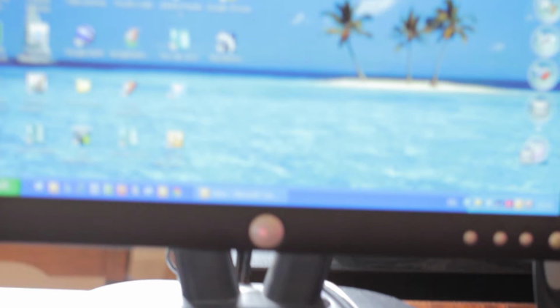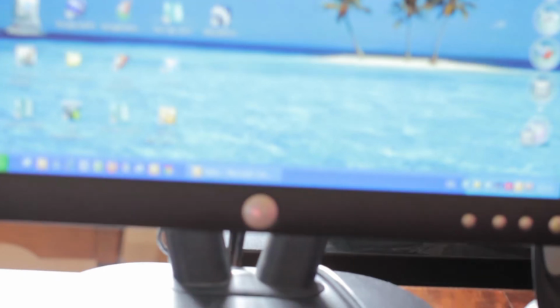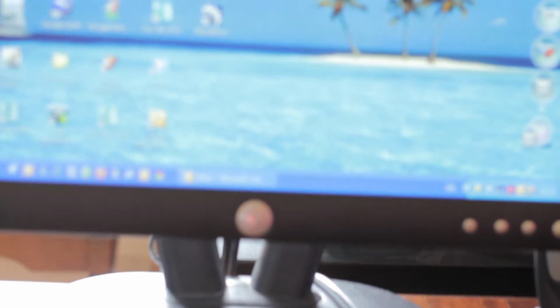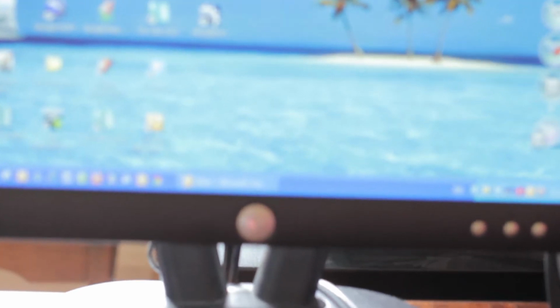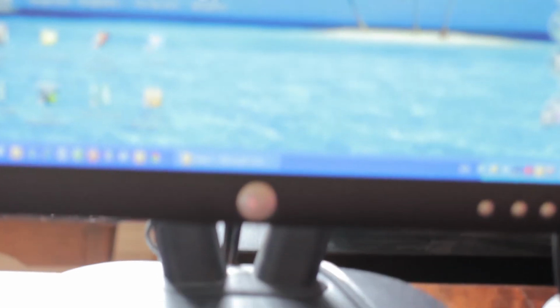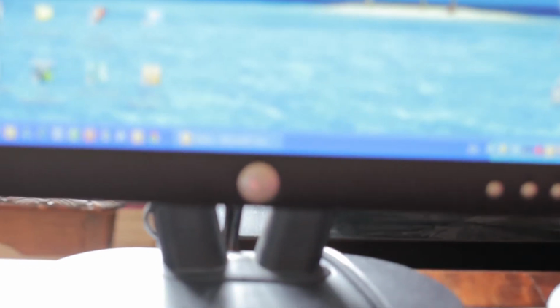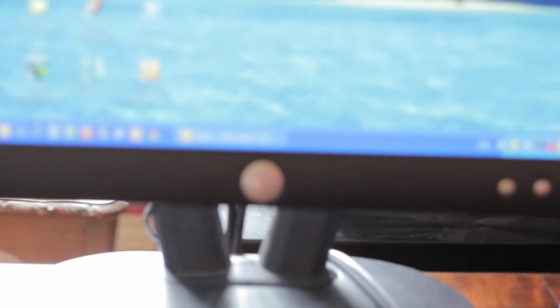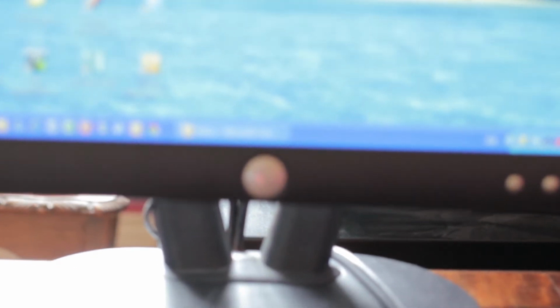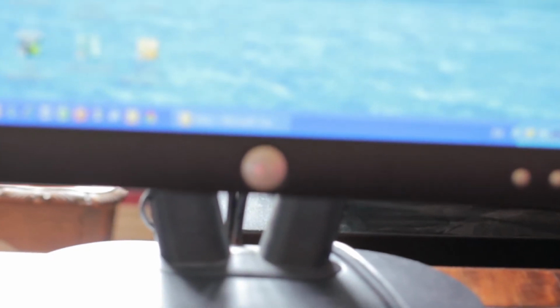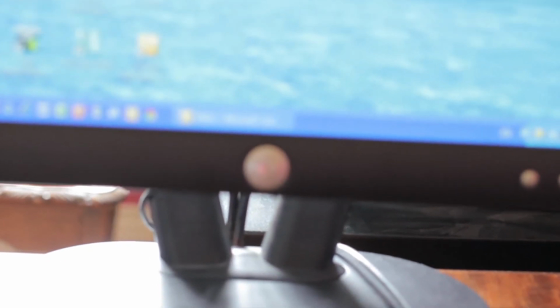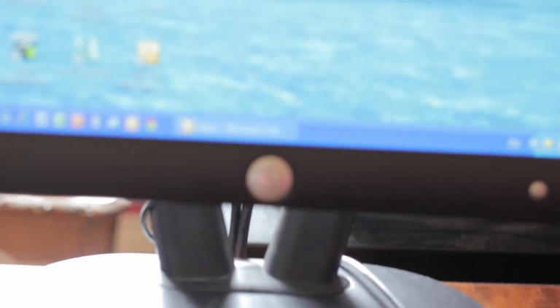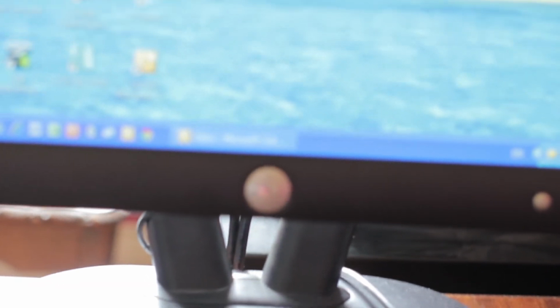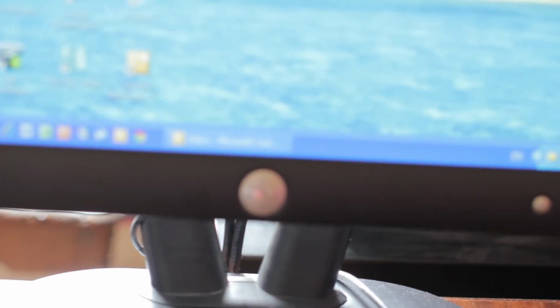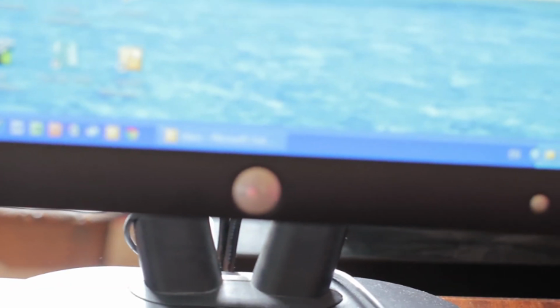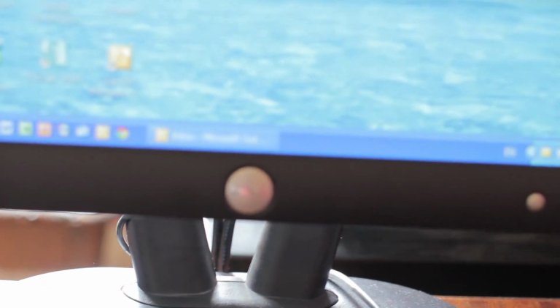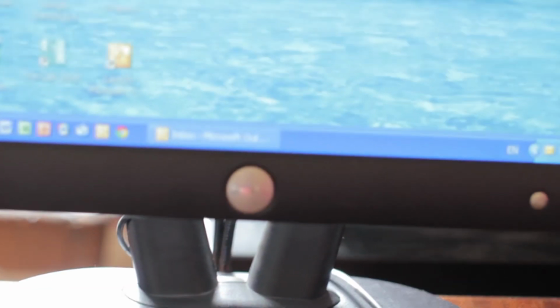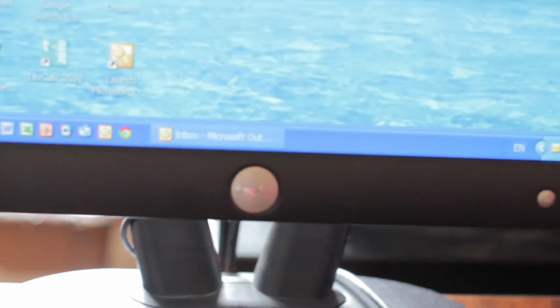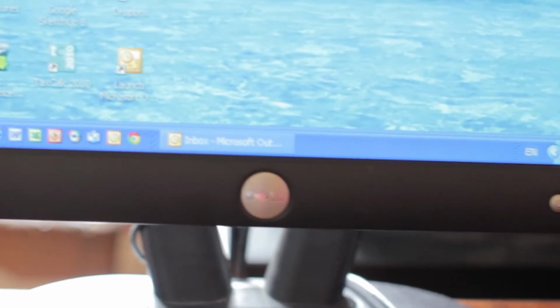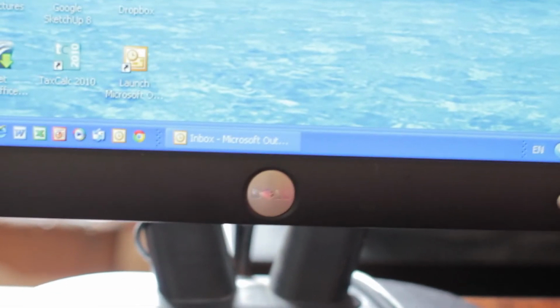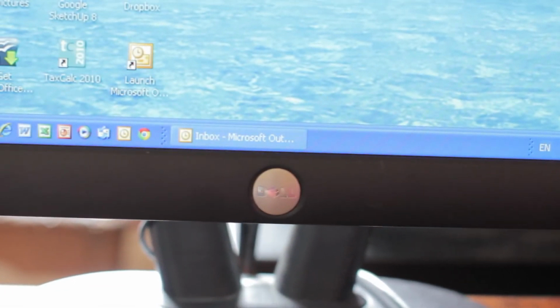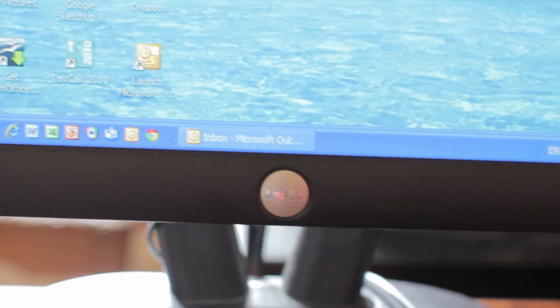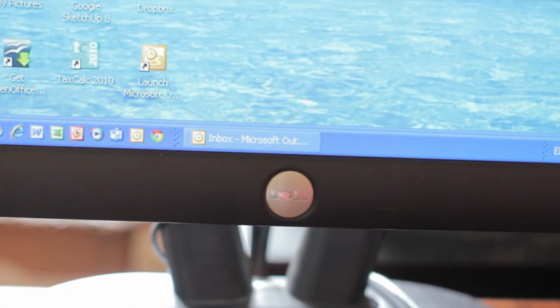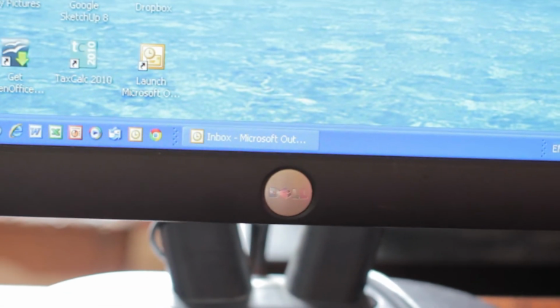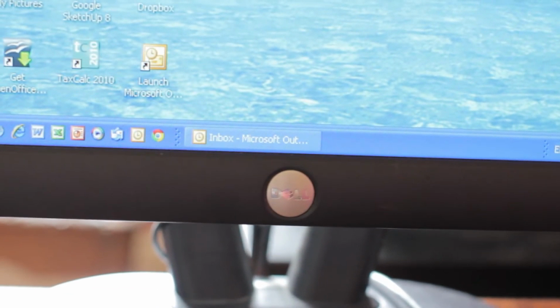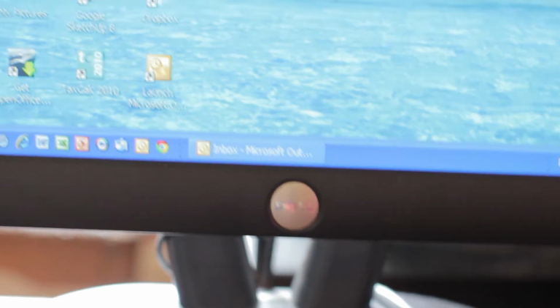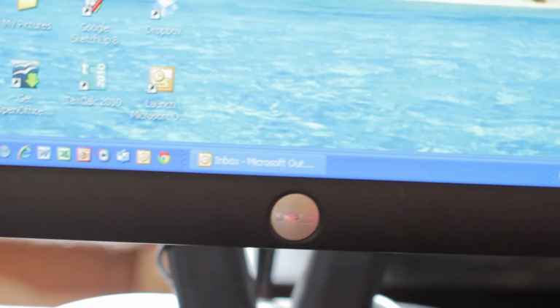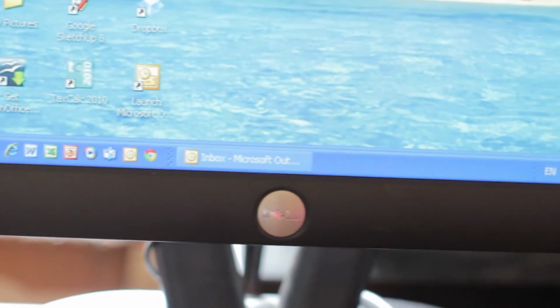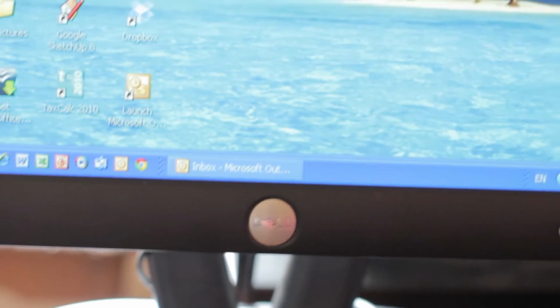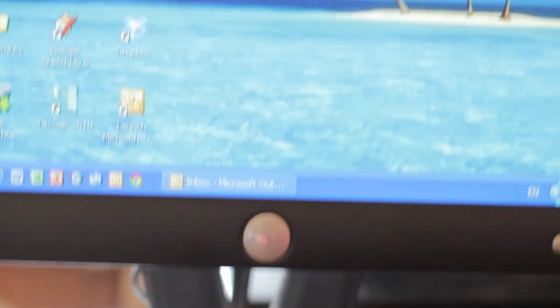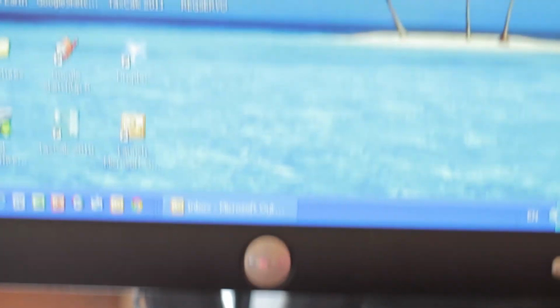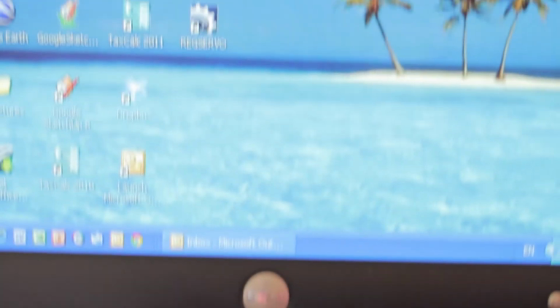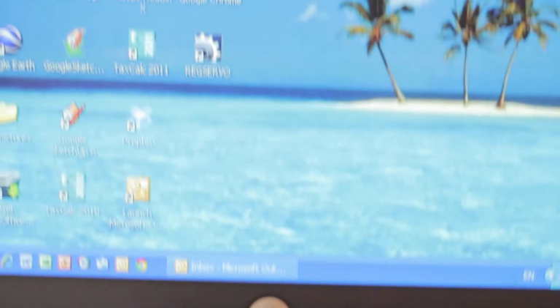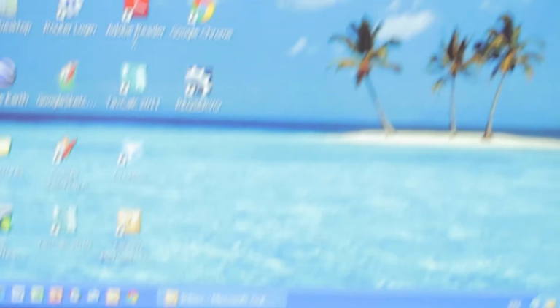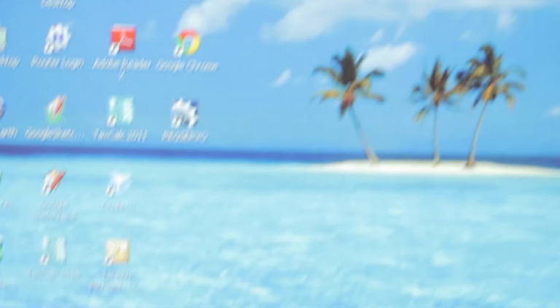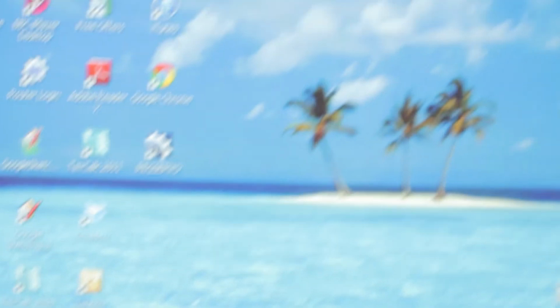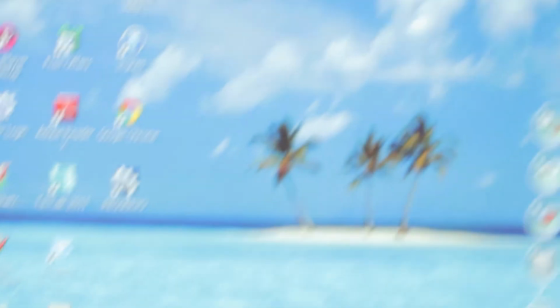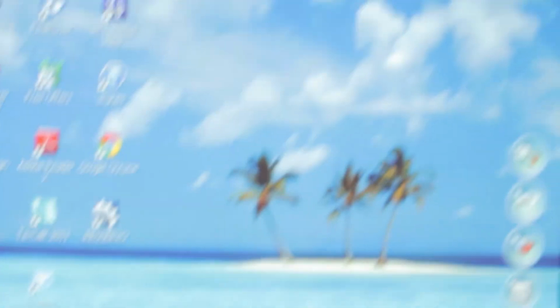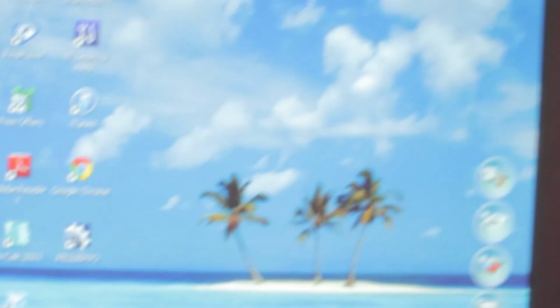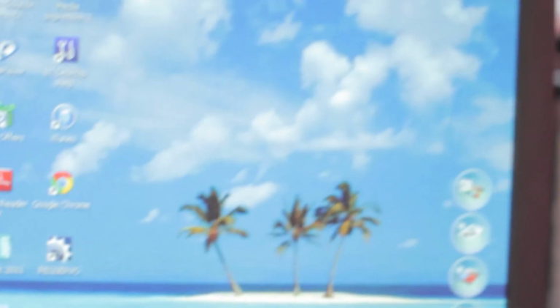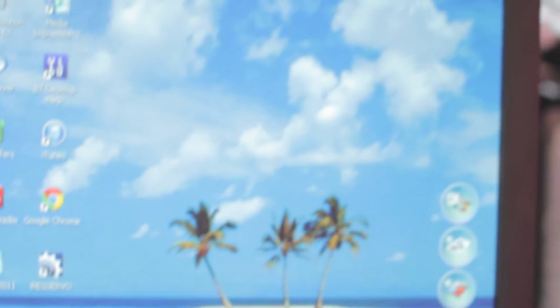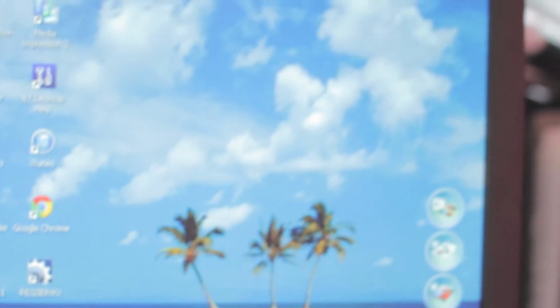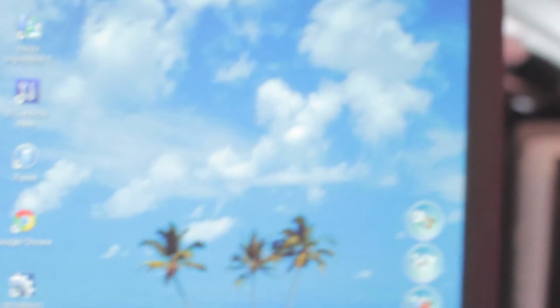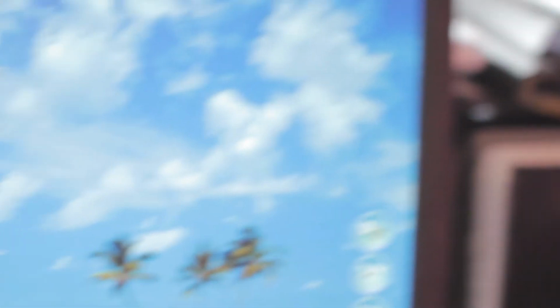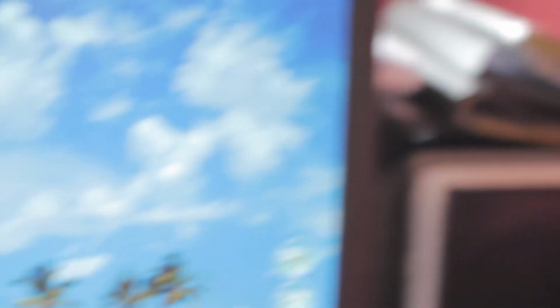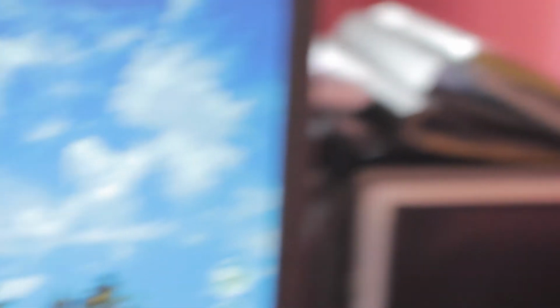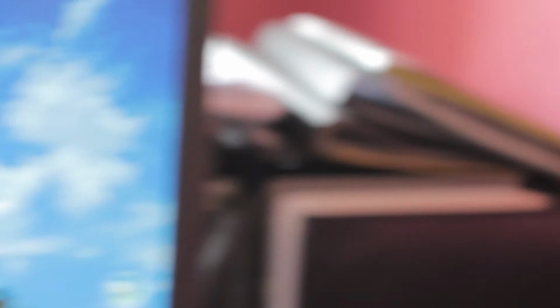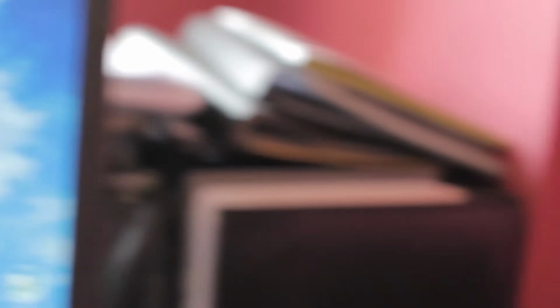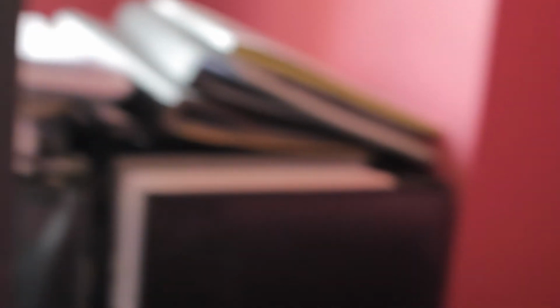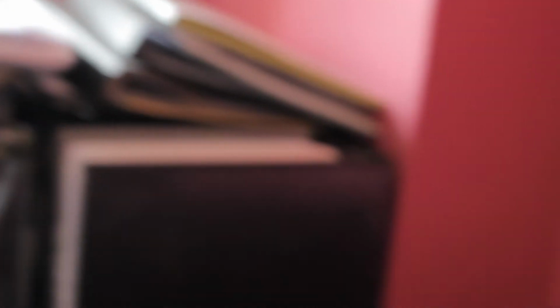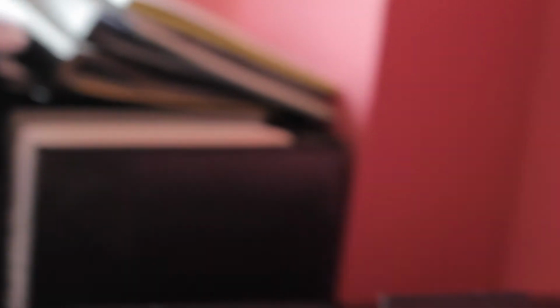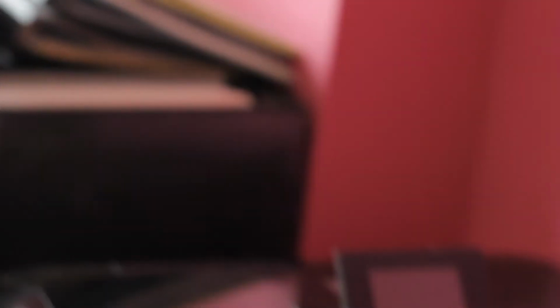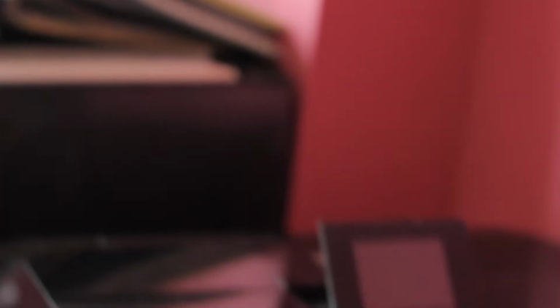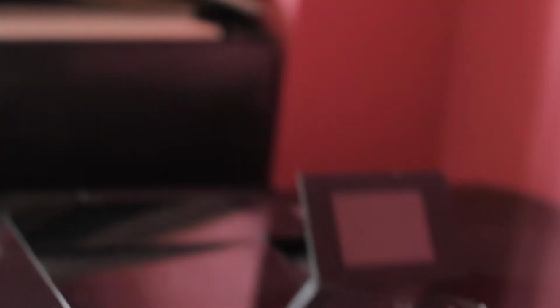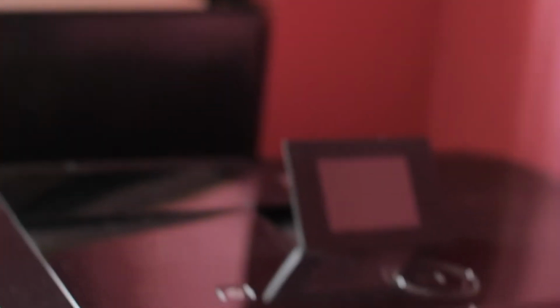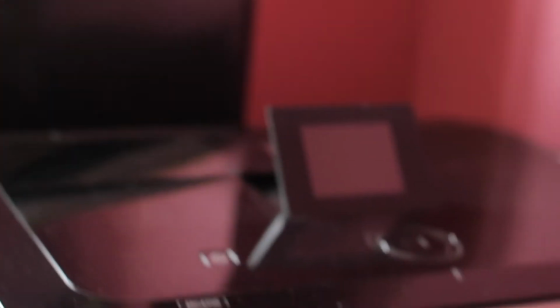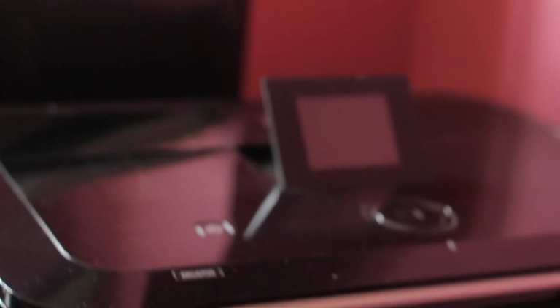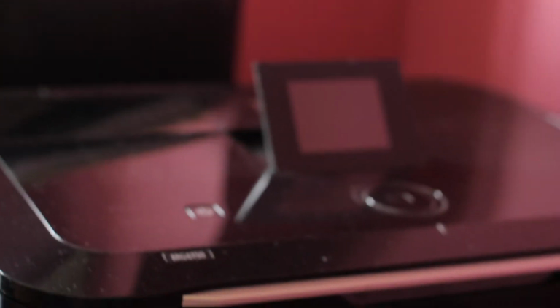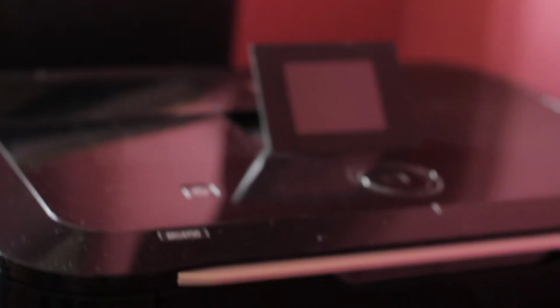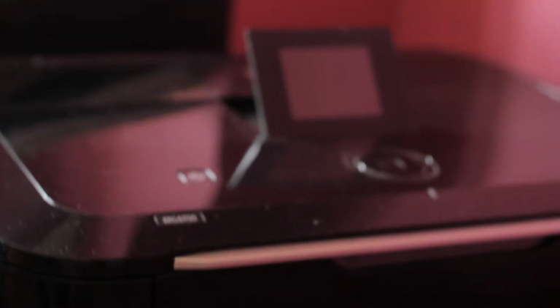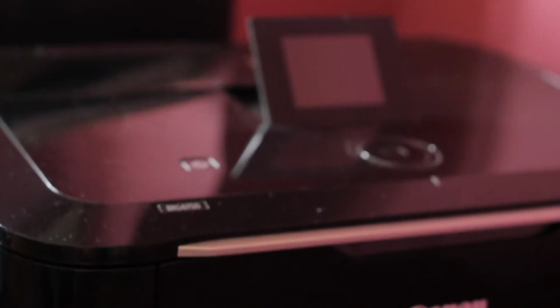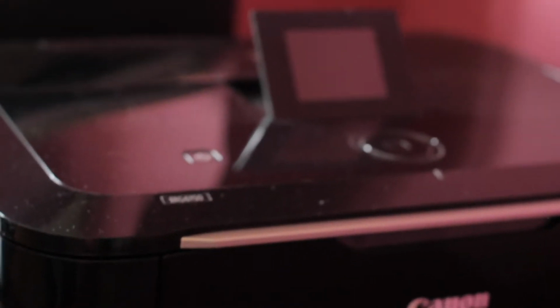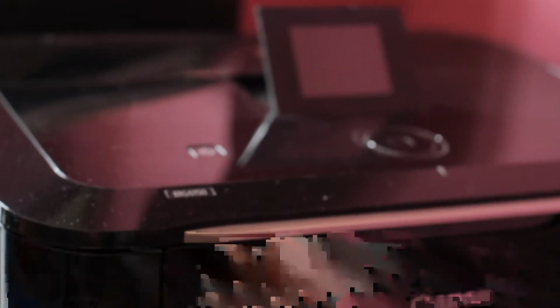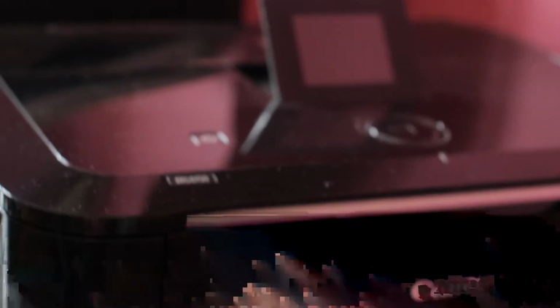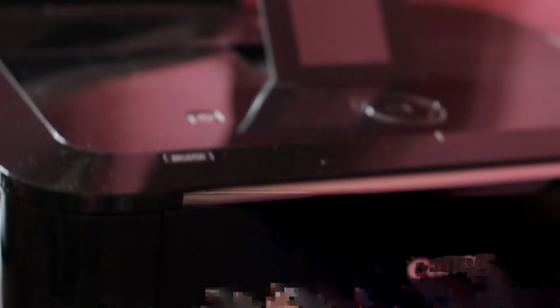In this video I'm going to be introducing you to my next build. This will be a Hackintosh dual booting Windows 7 and OS X 10.8.